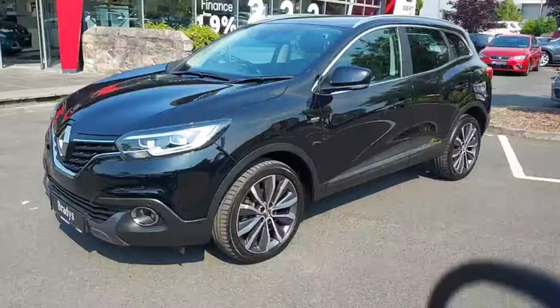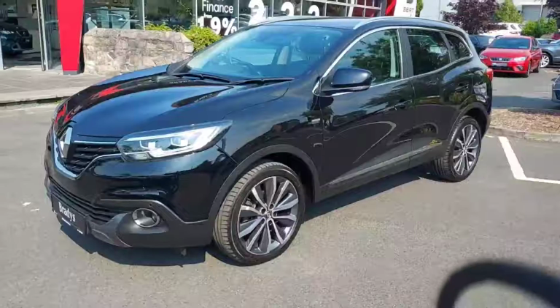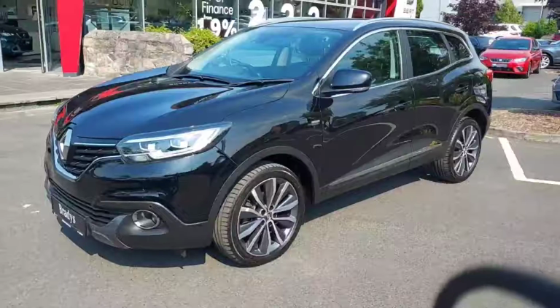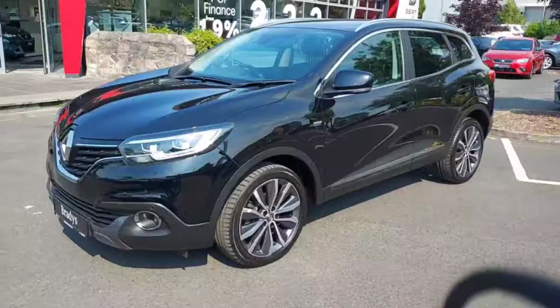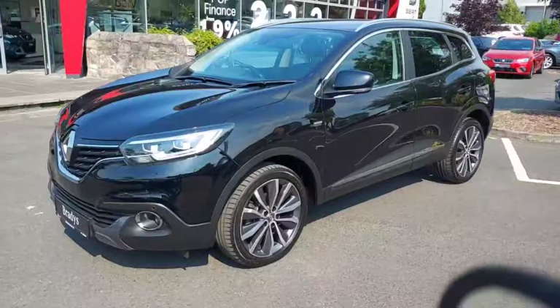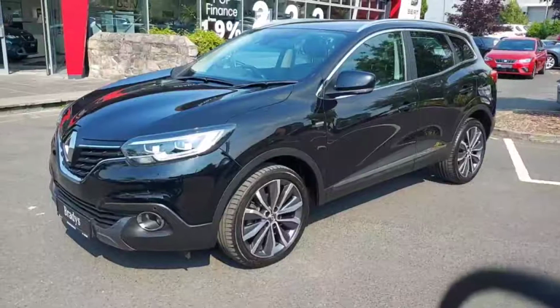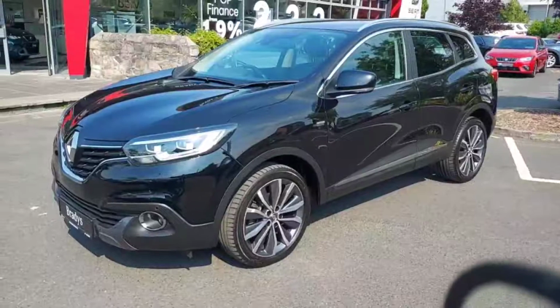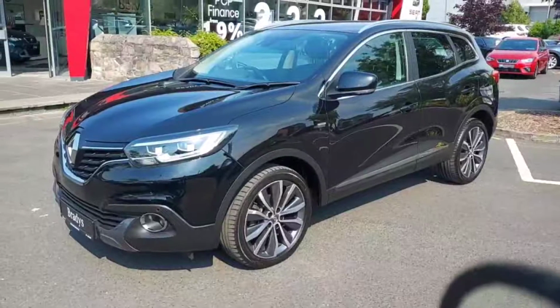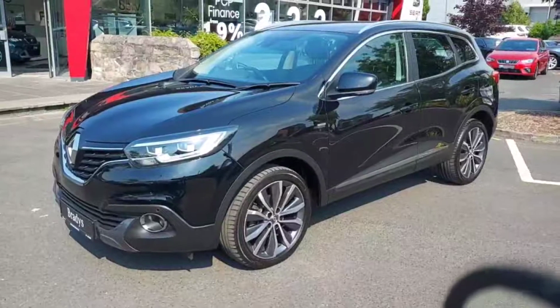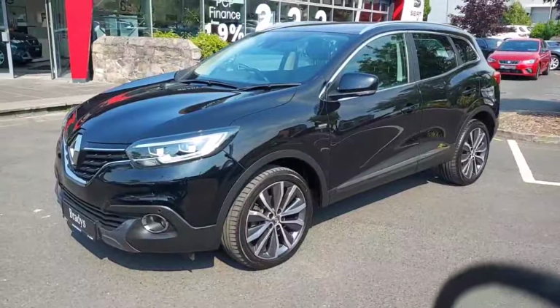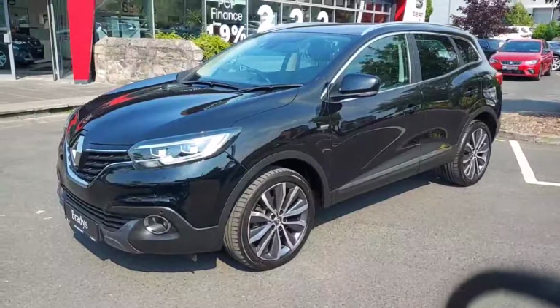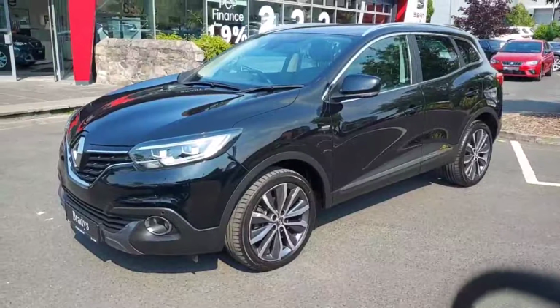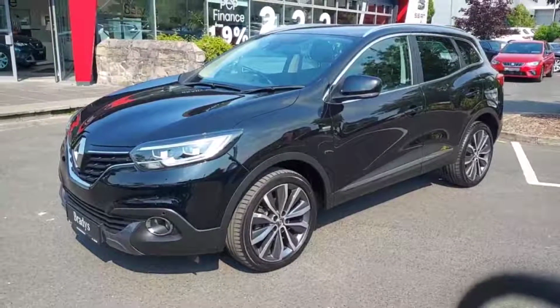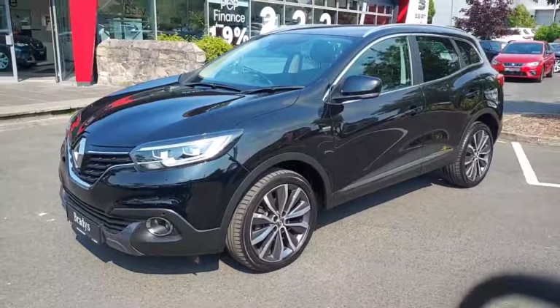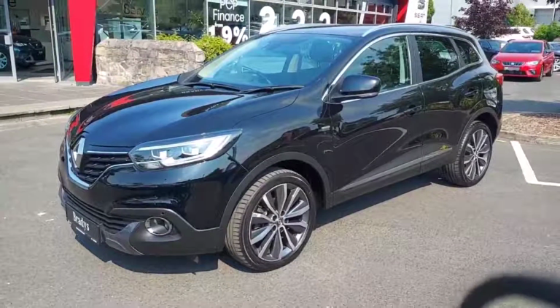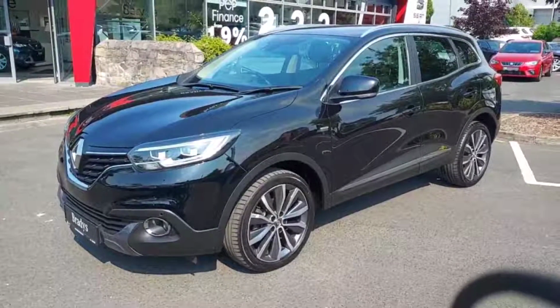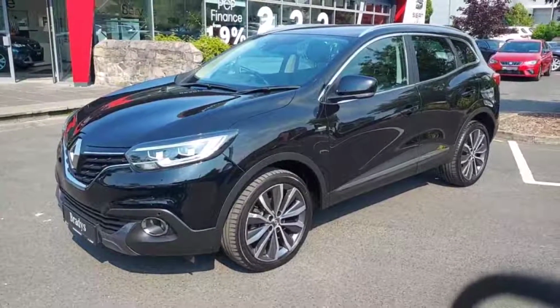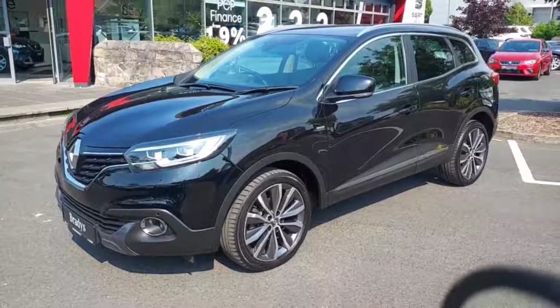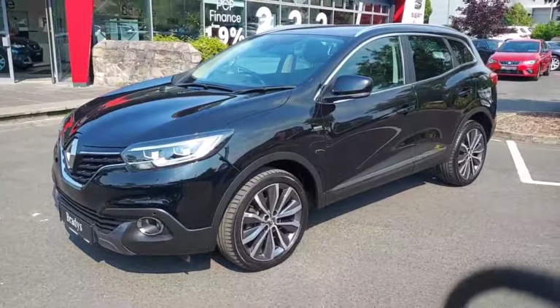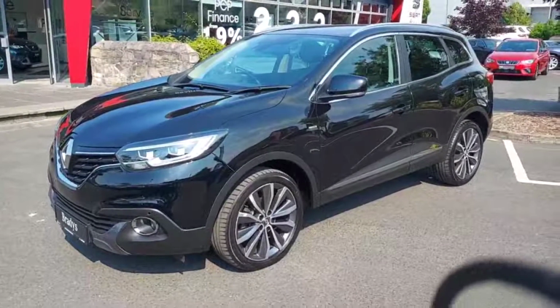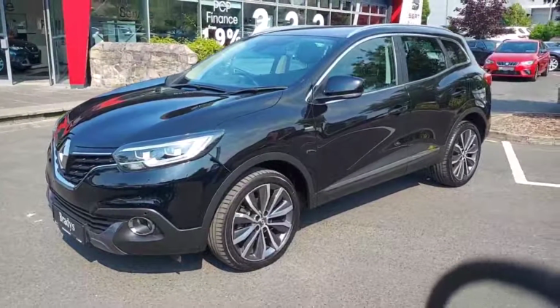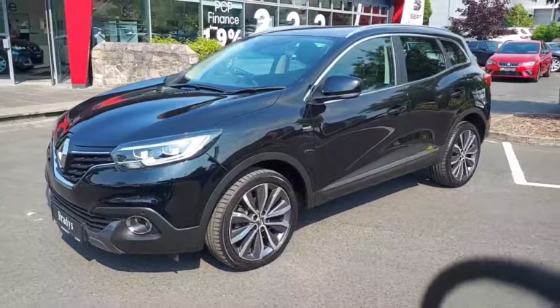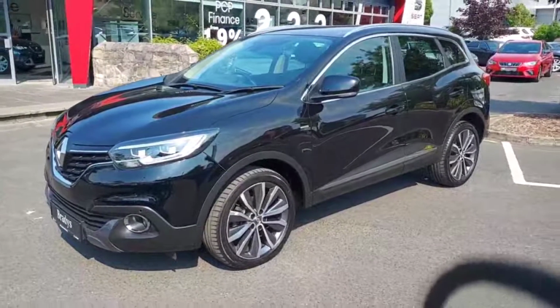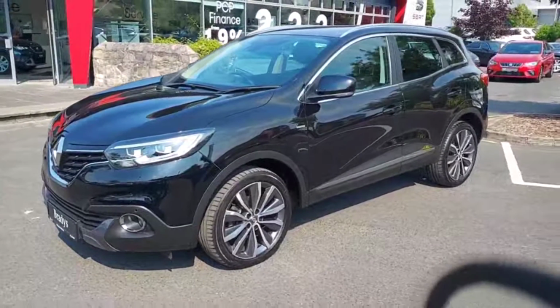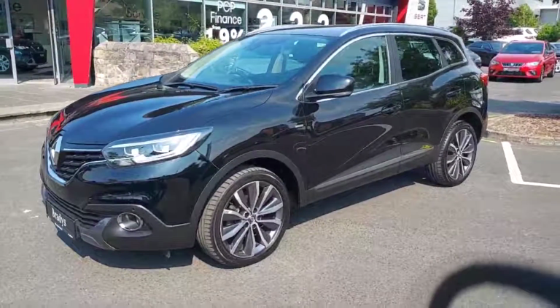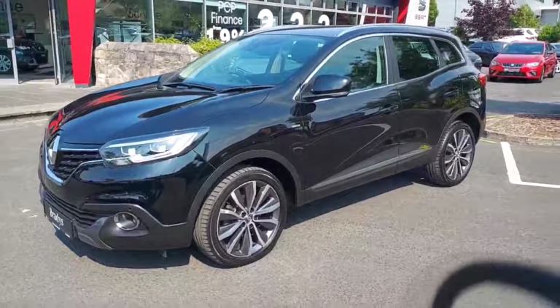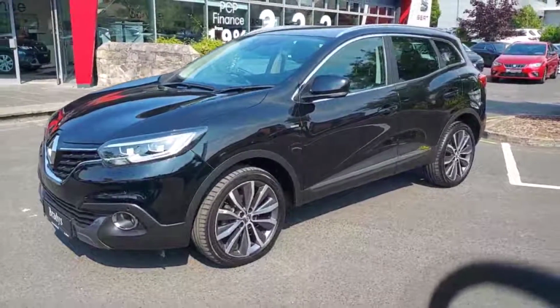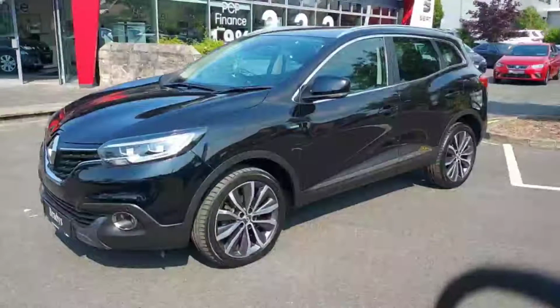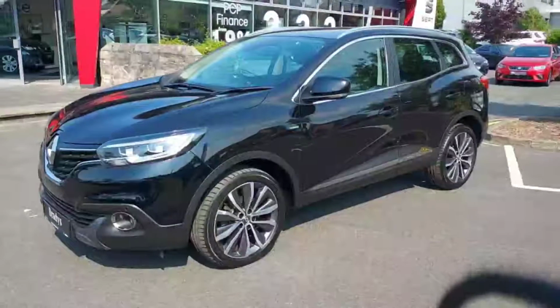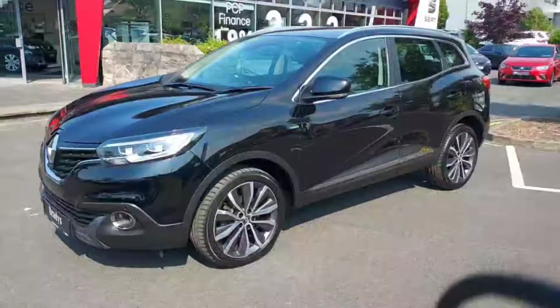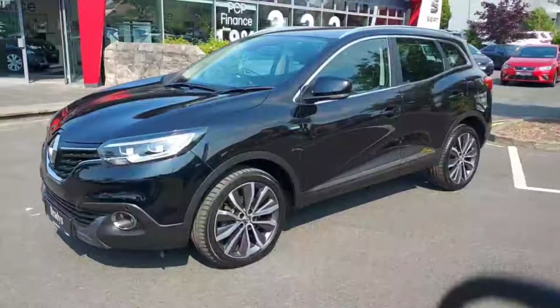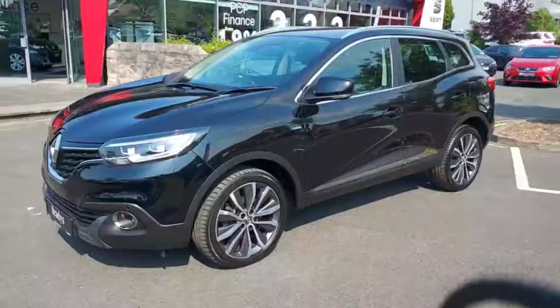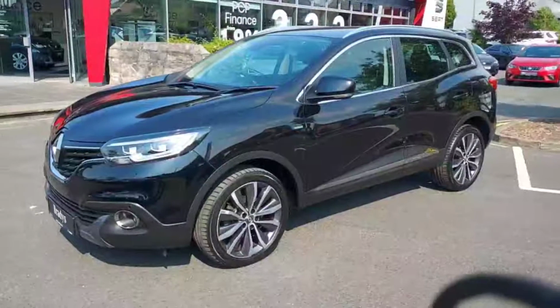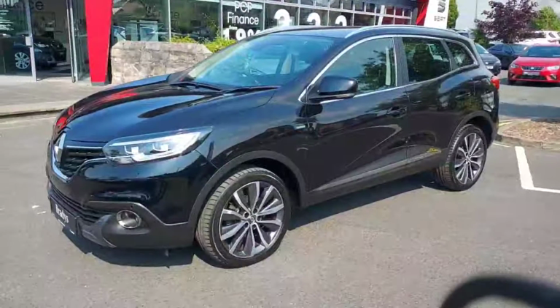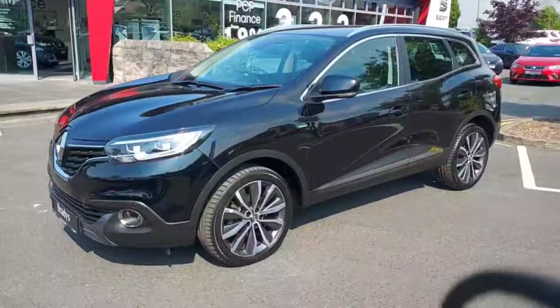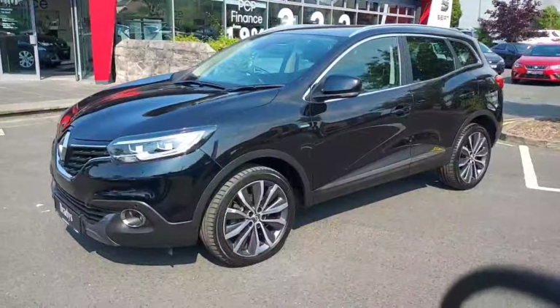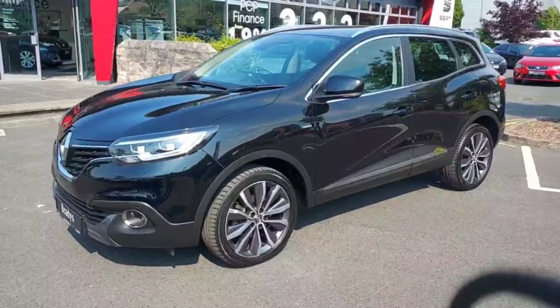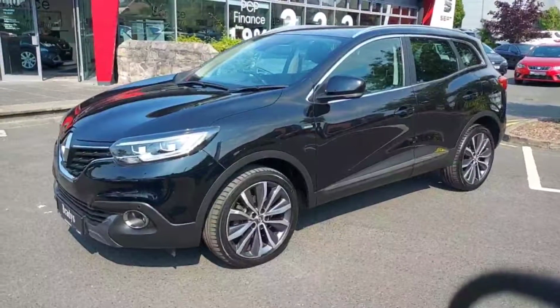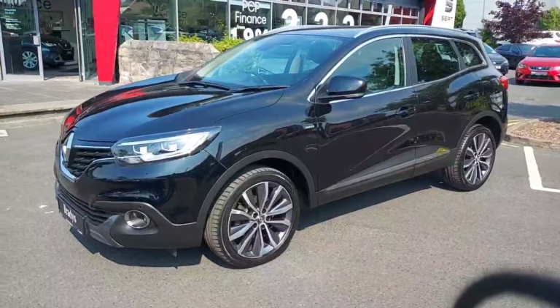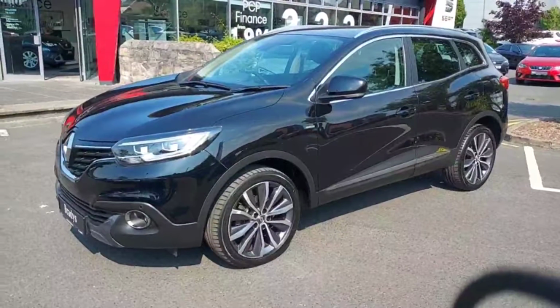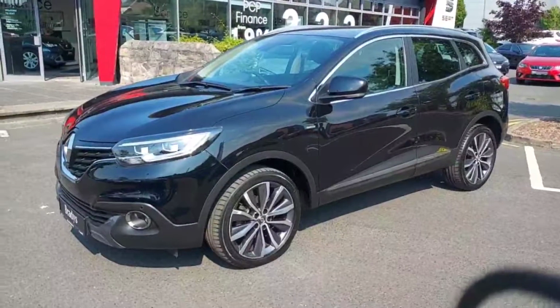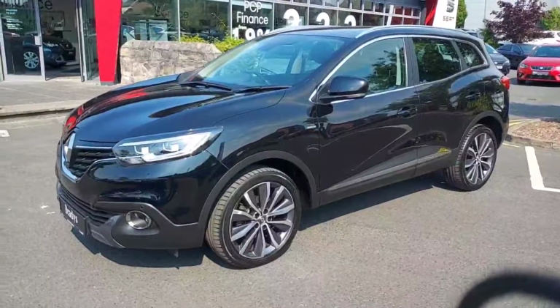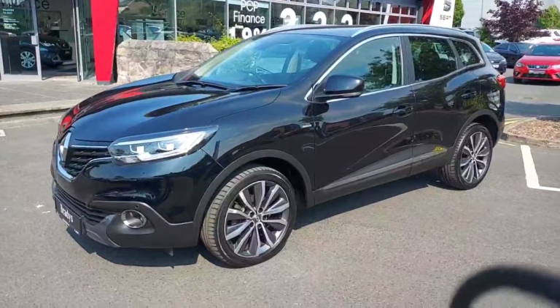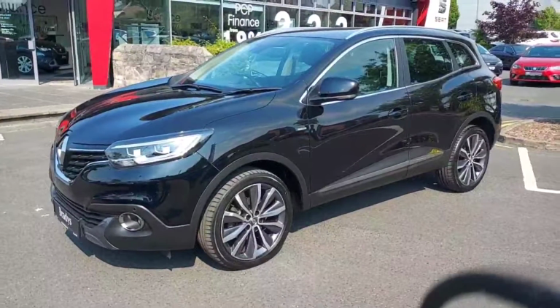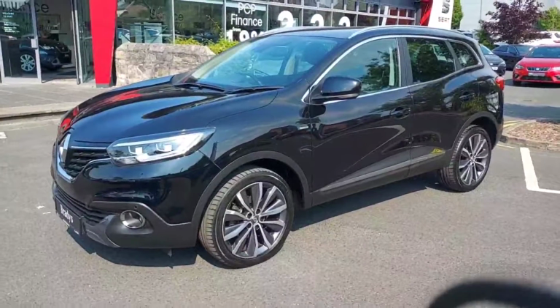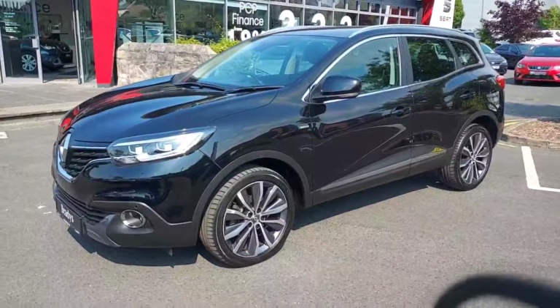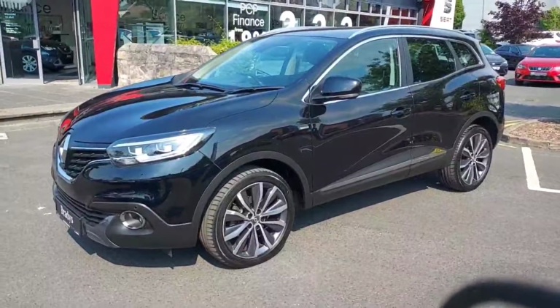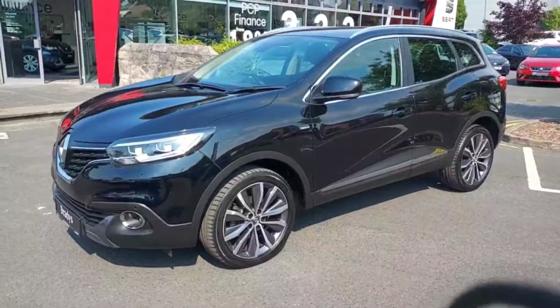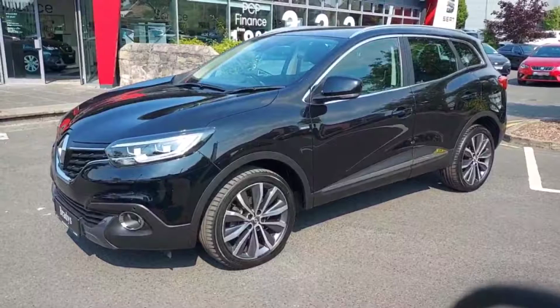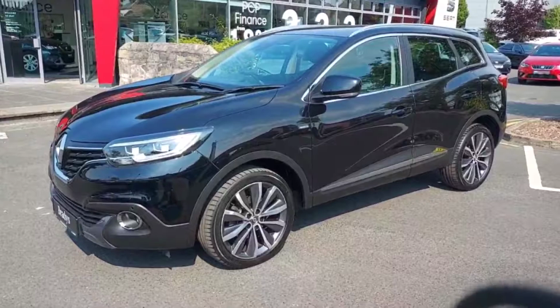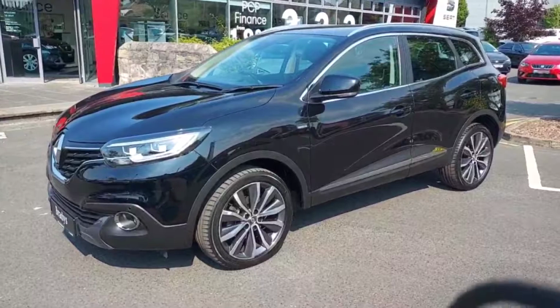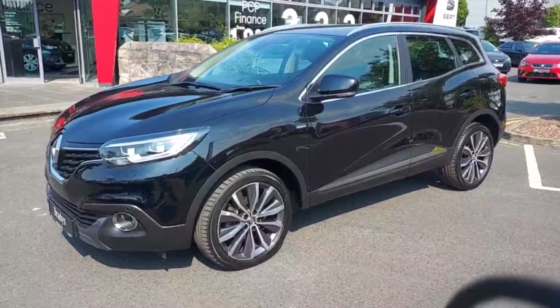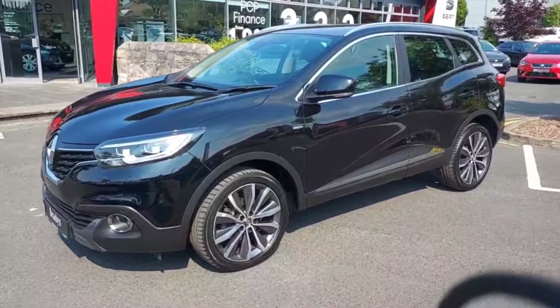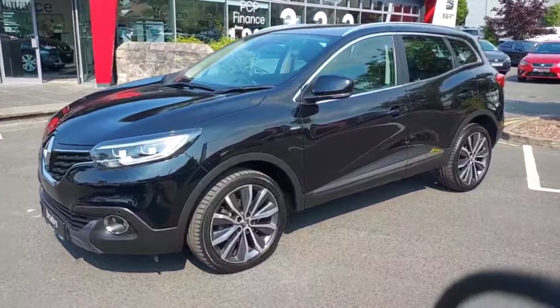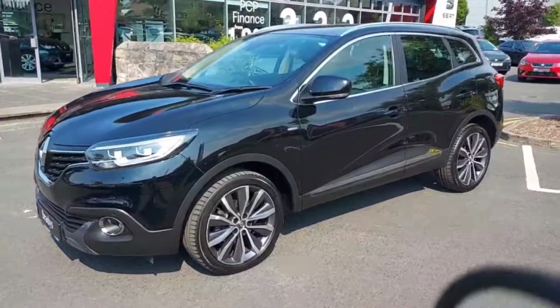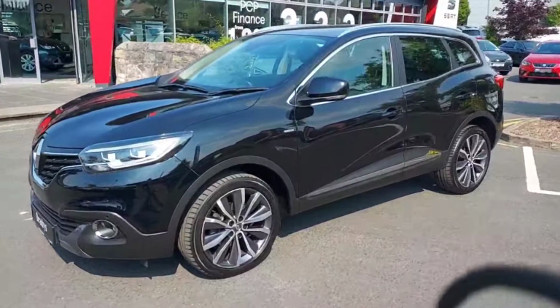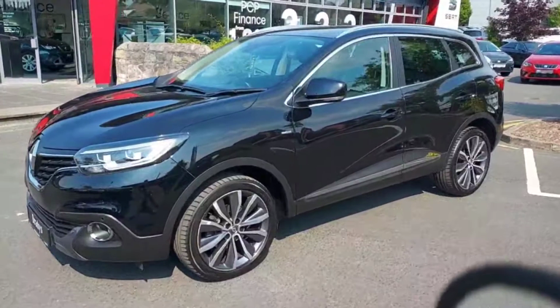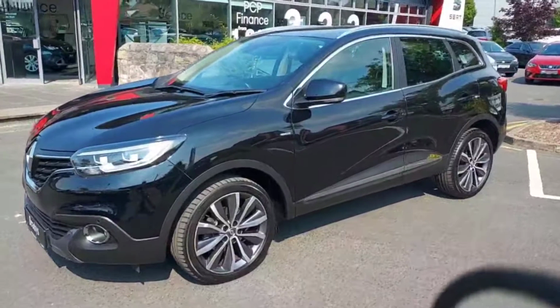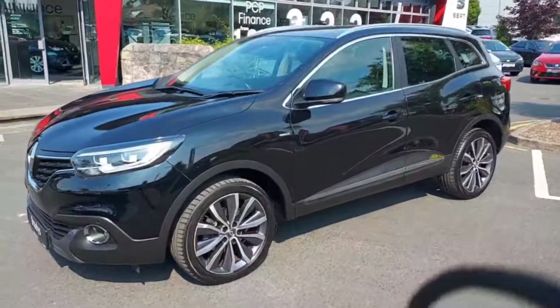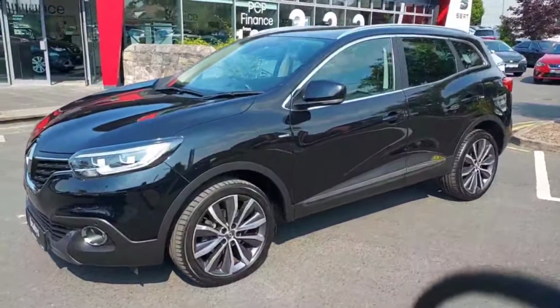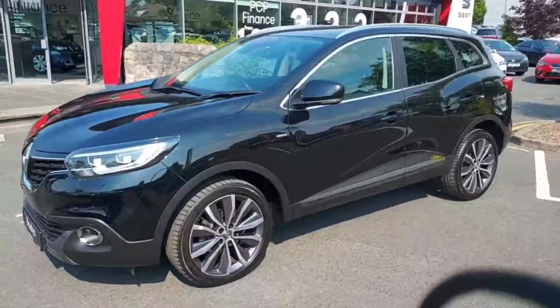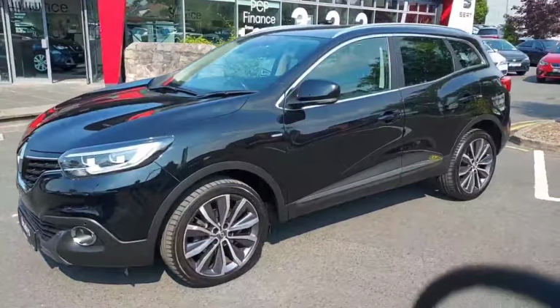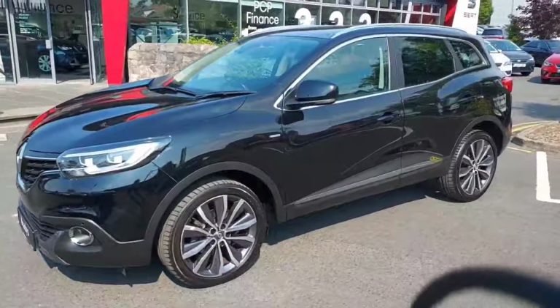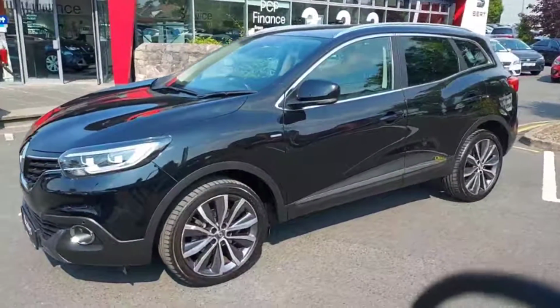Hi guys, how's it going? Ciarán here from Brady's. Today guys, we're going to be taking a look at the 2018 Renault Kadjar that just came in.